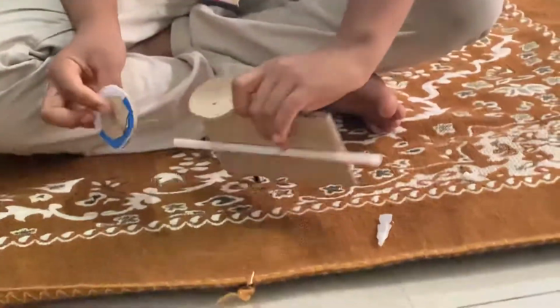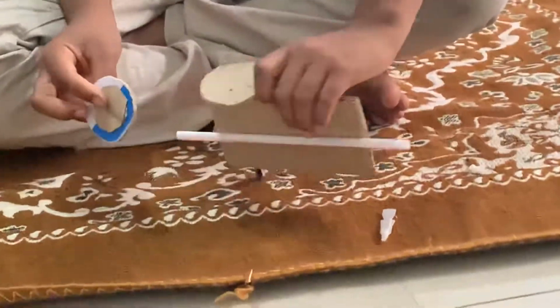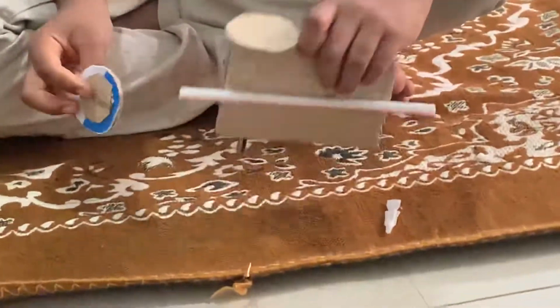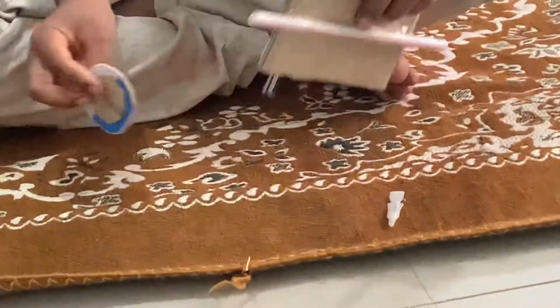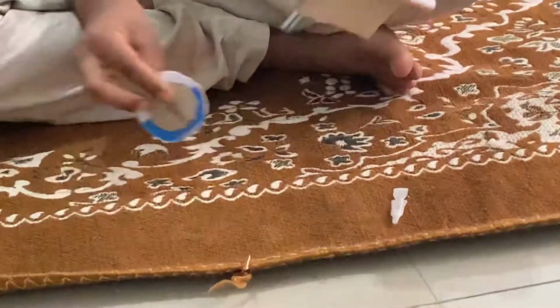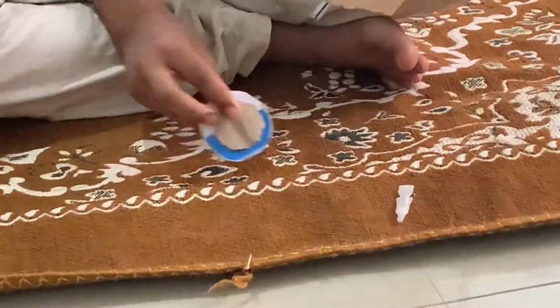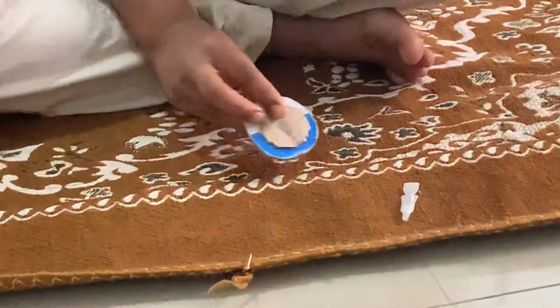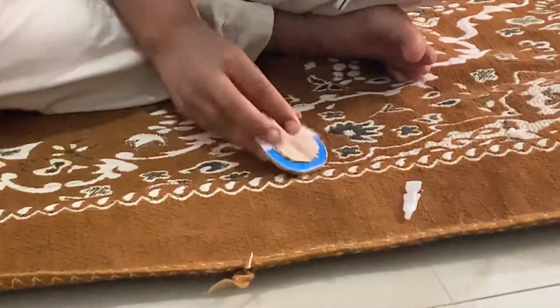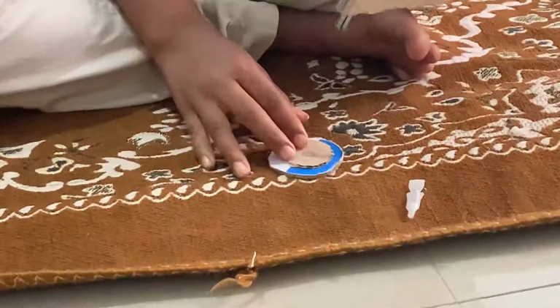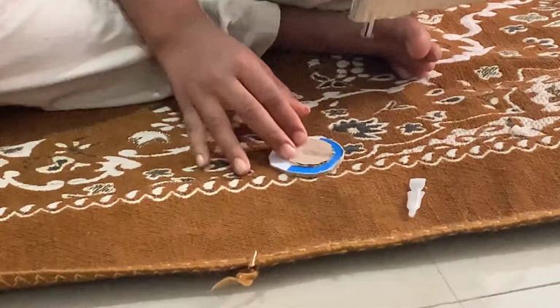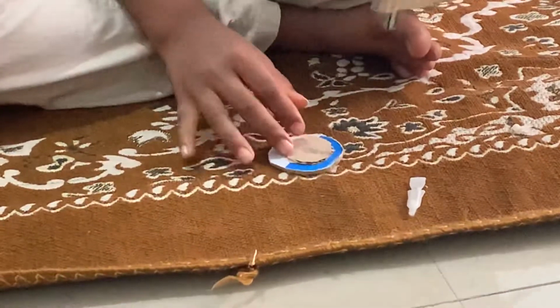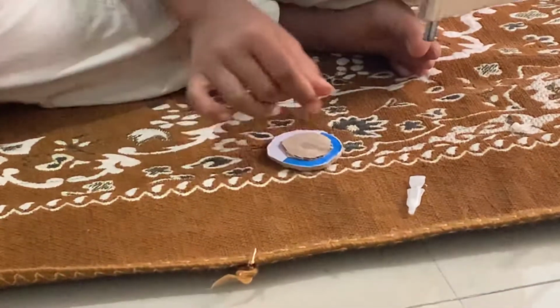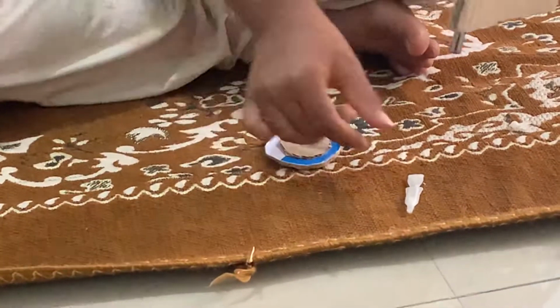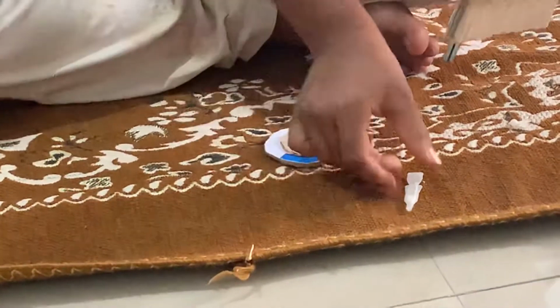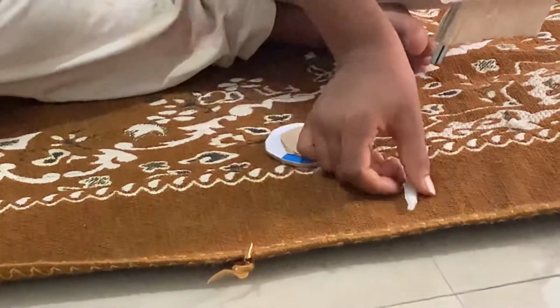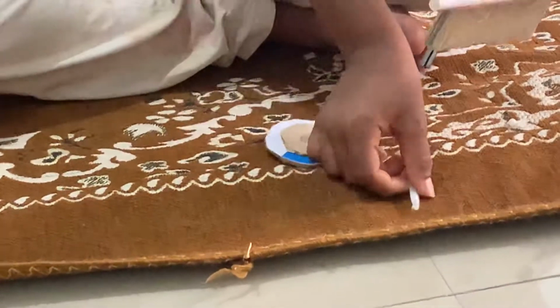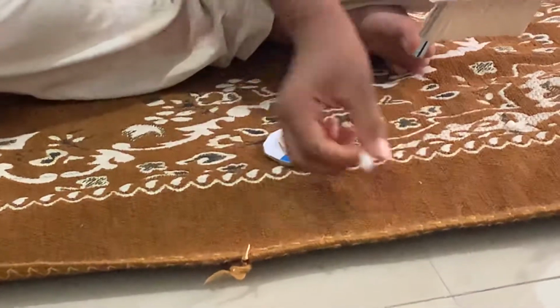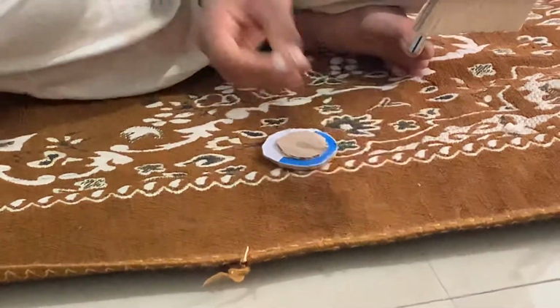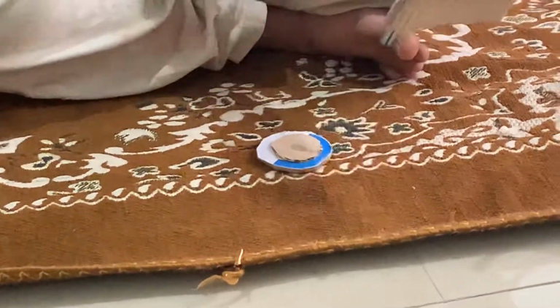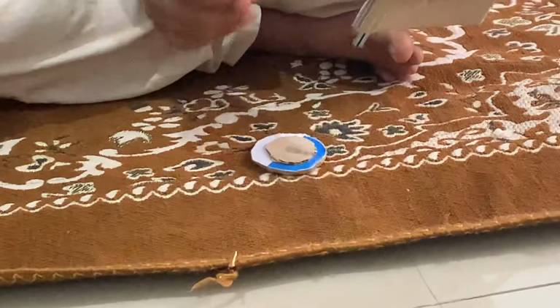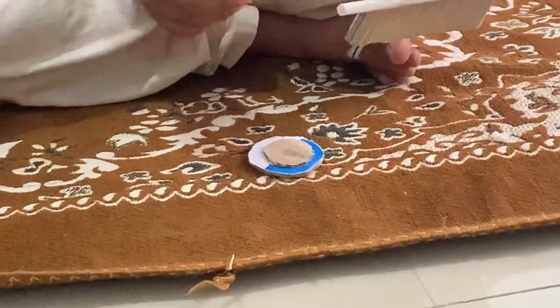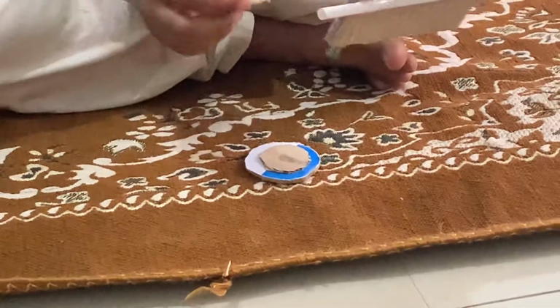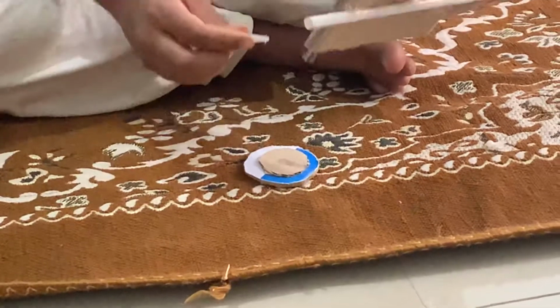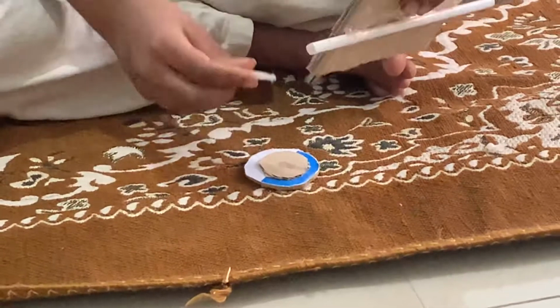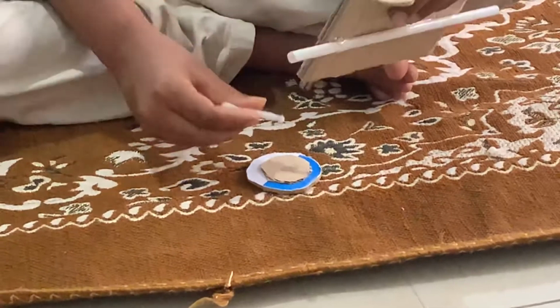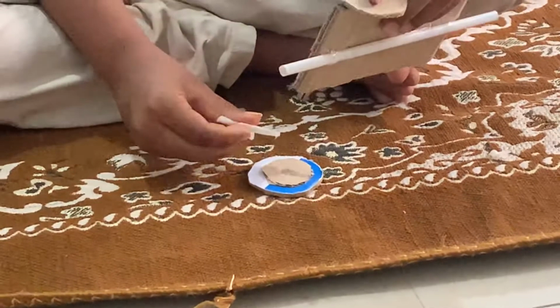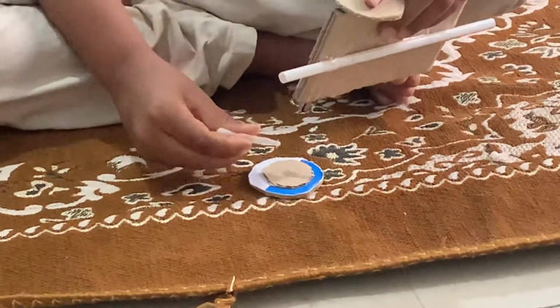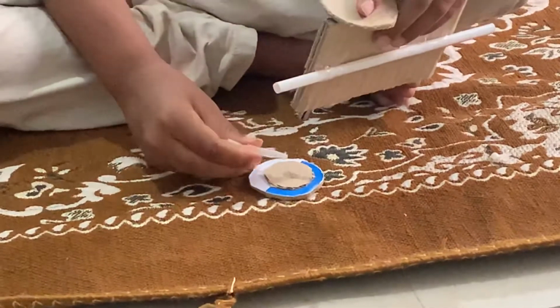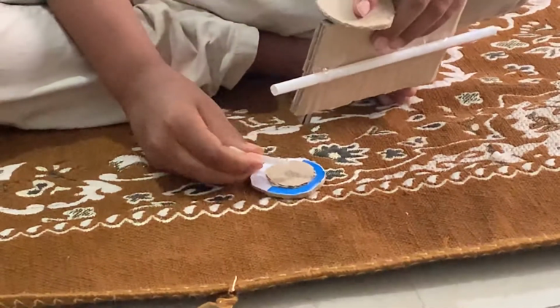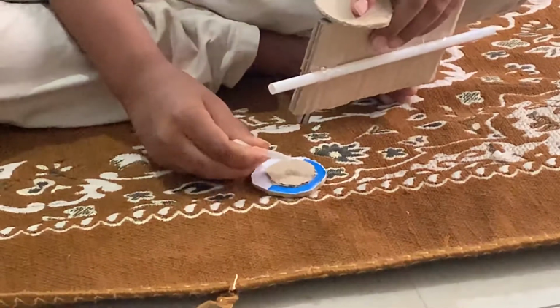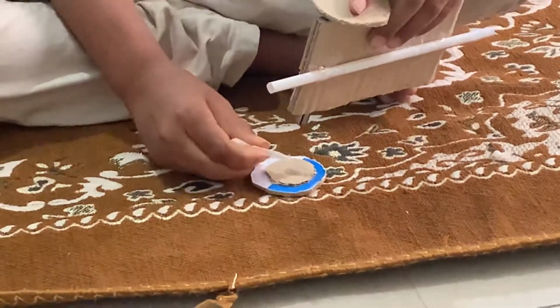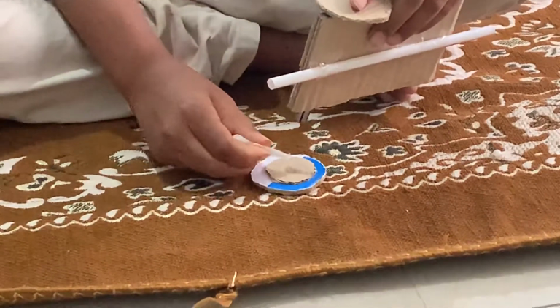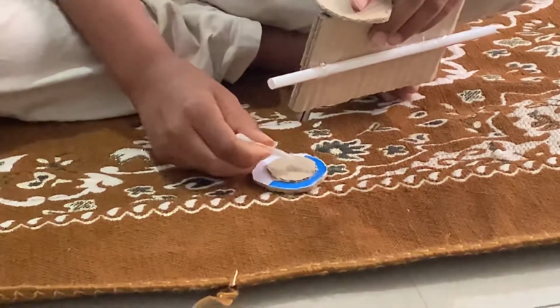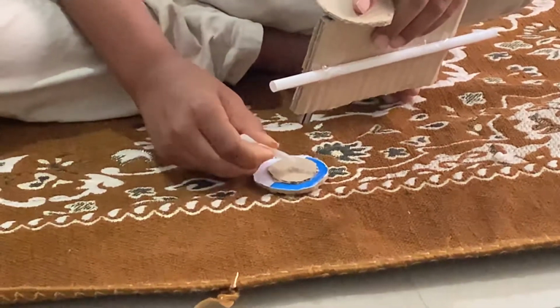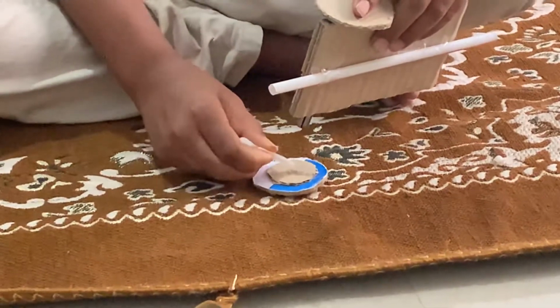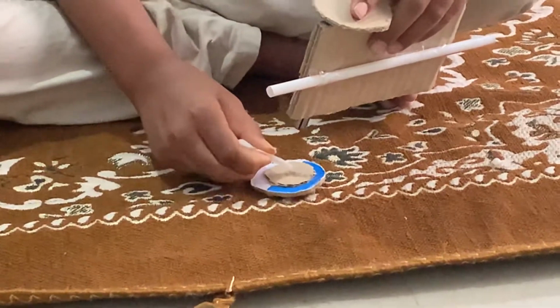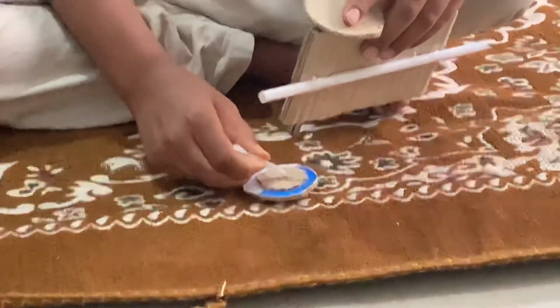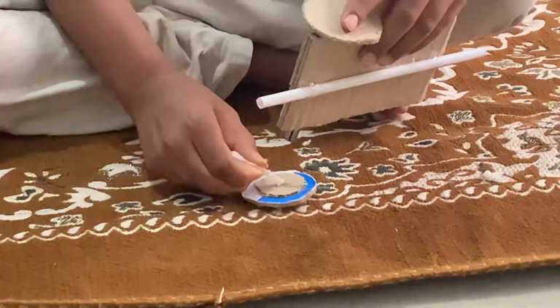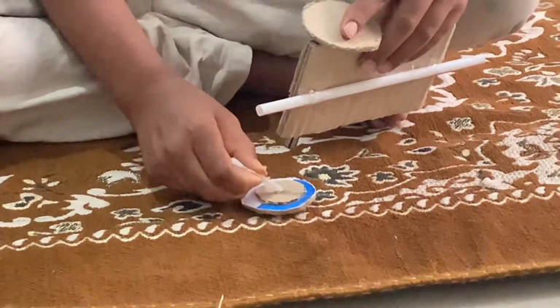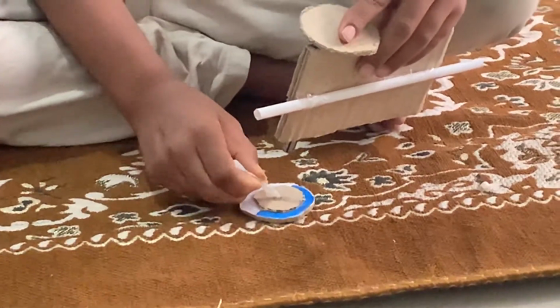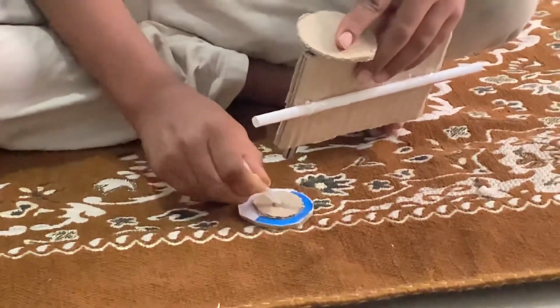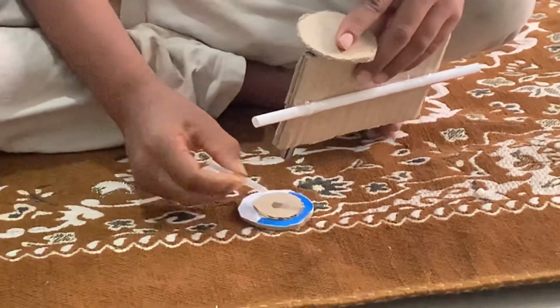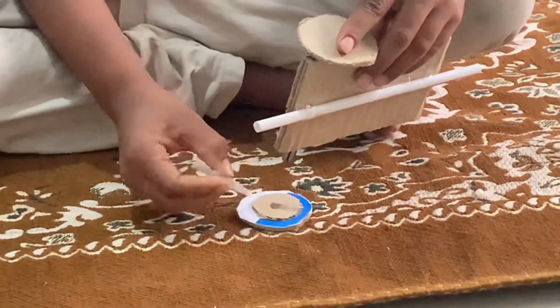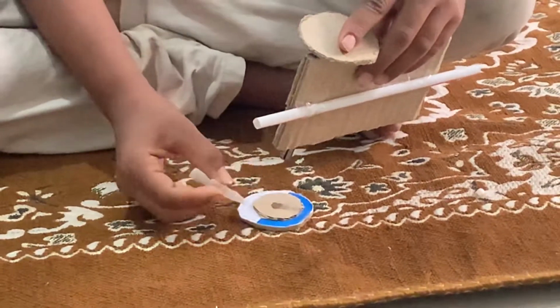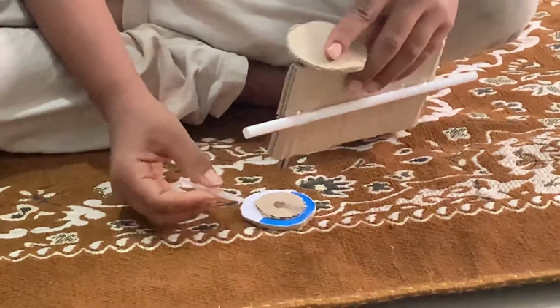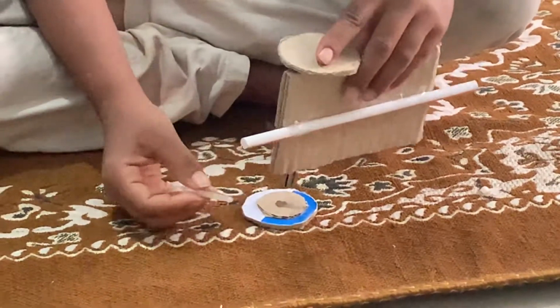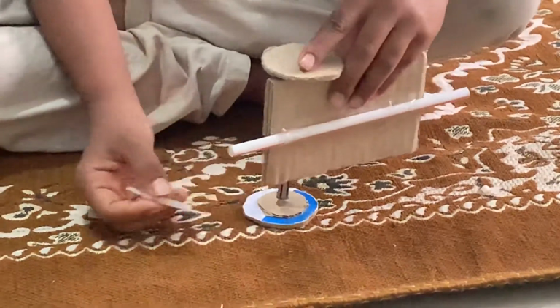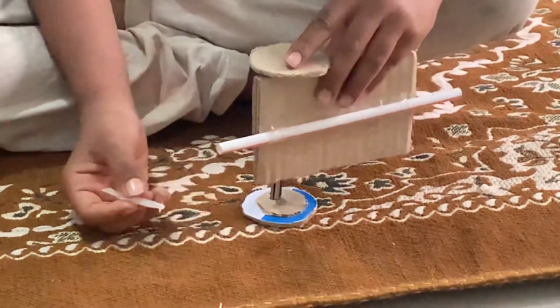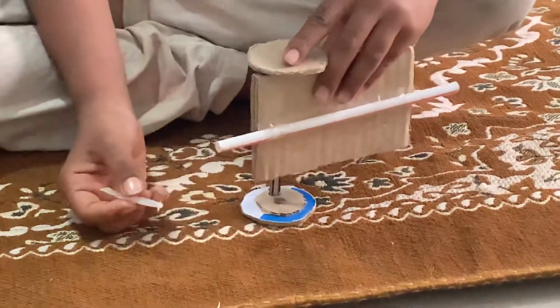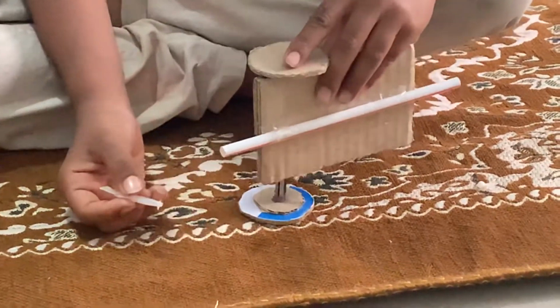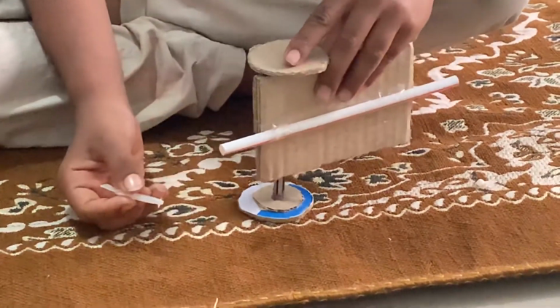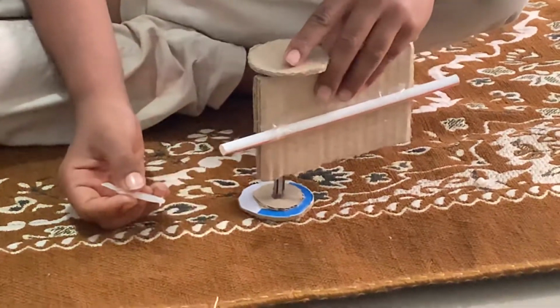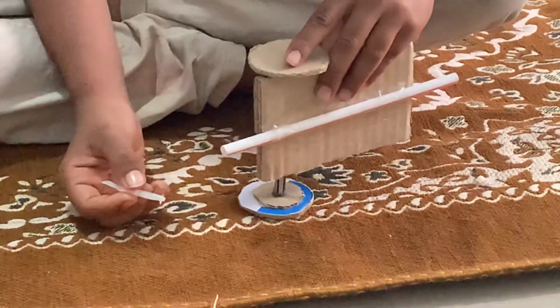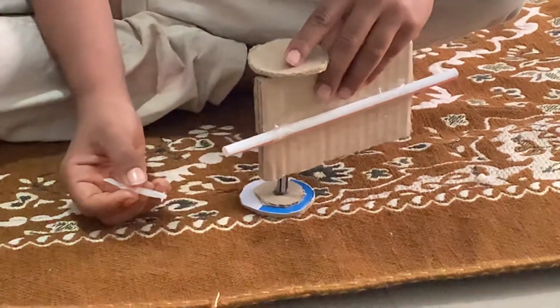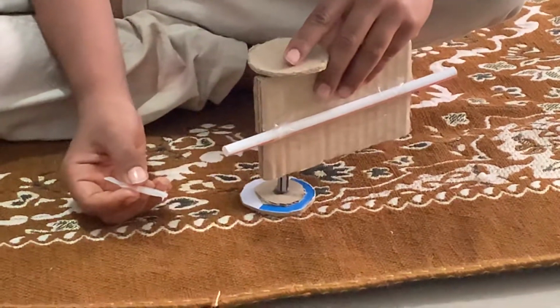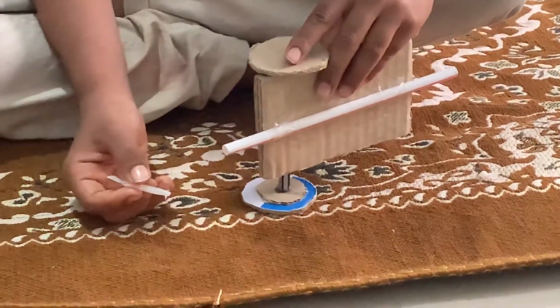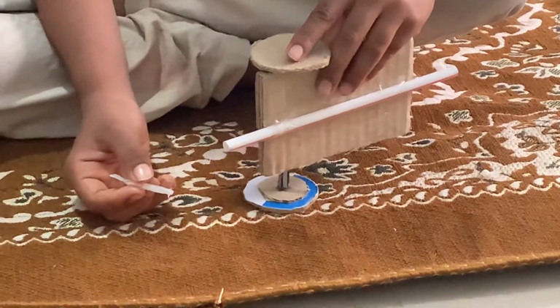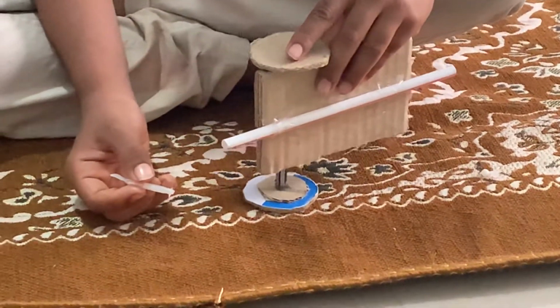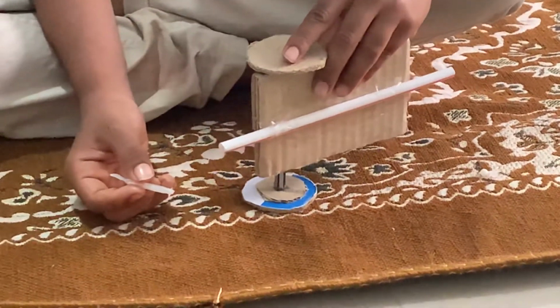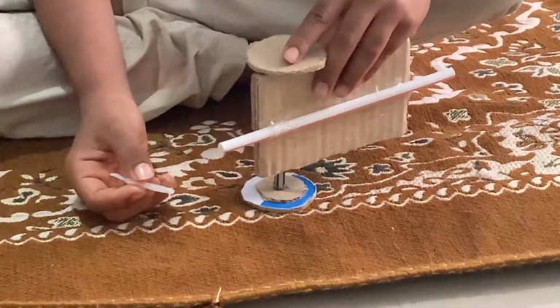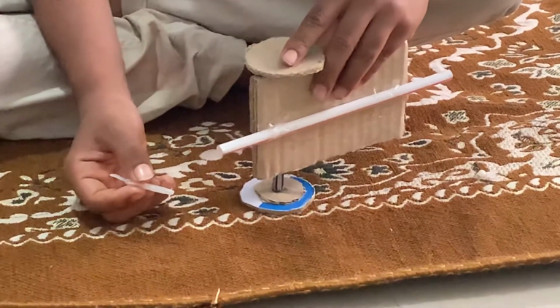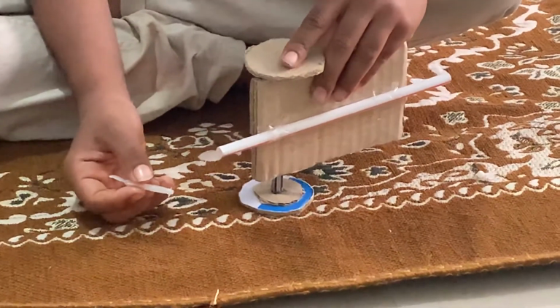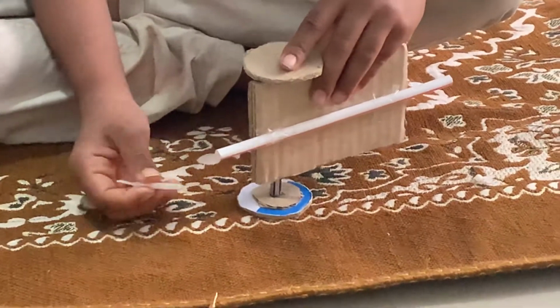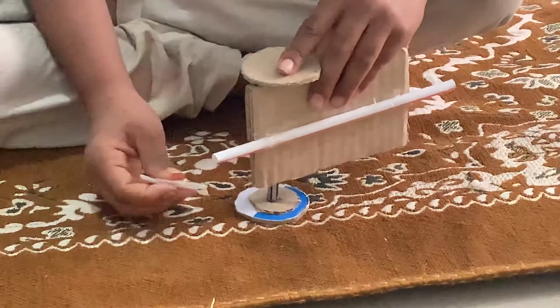And I will do it like this. Take it very quick and put here one drop. Then I will do this wheel.